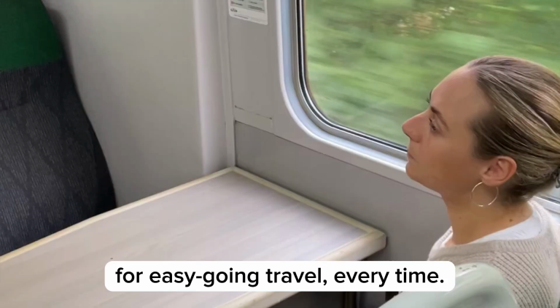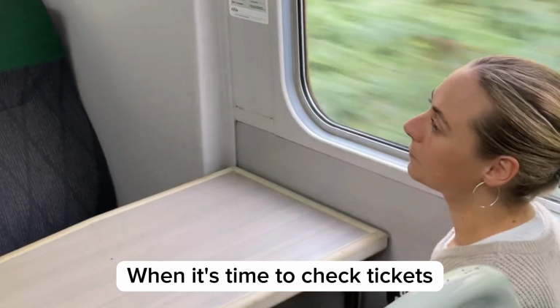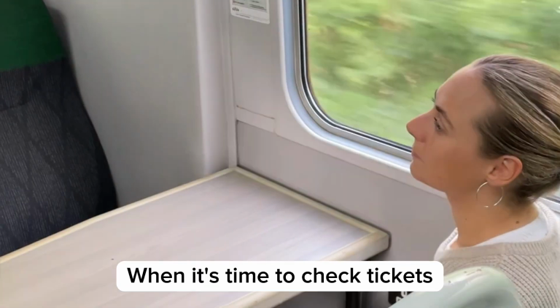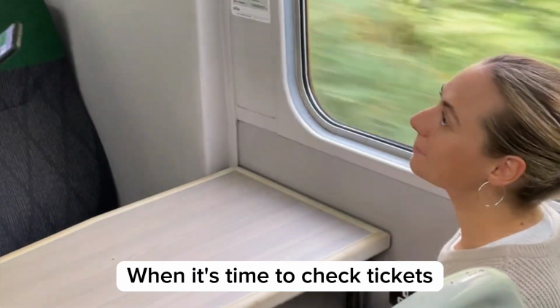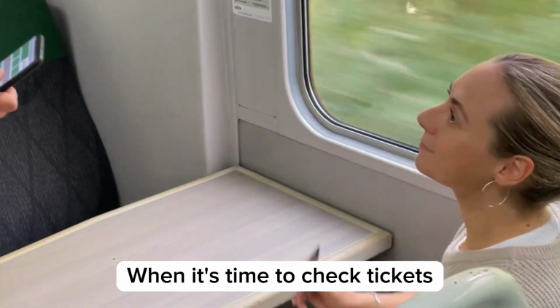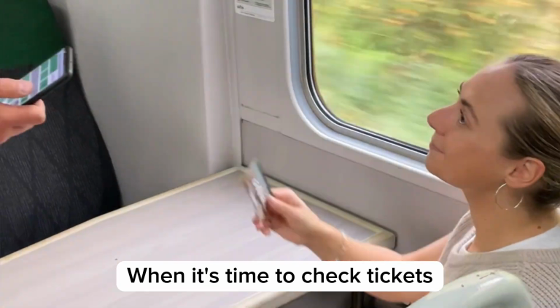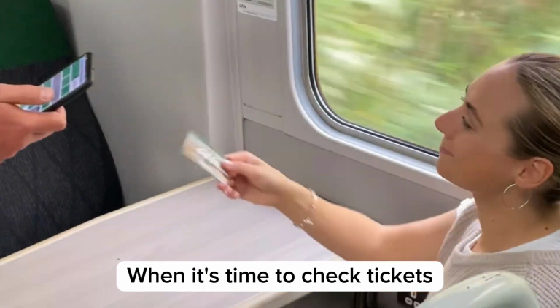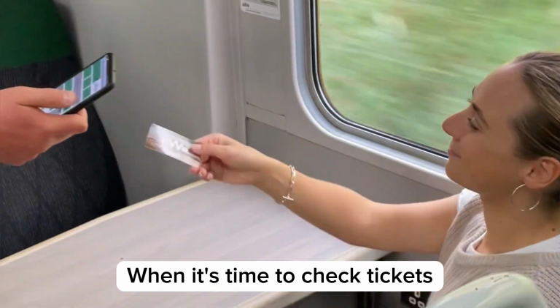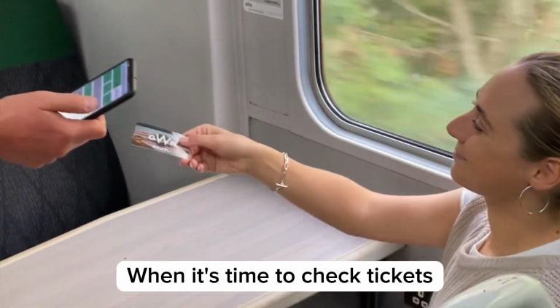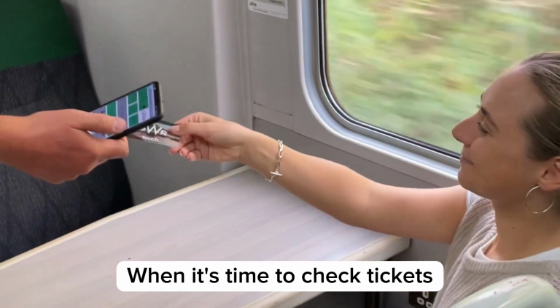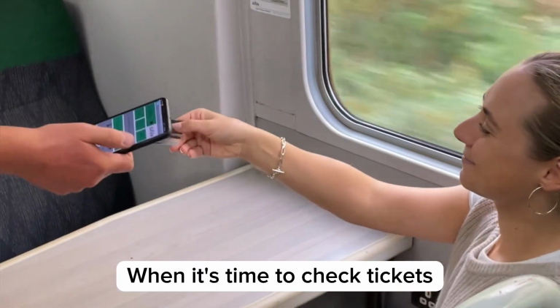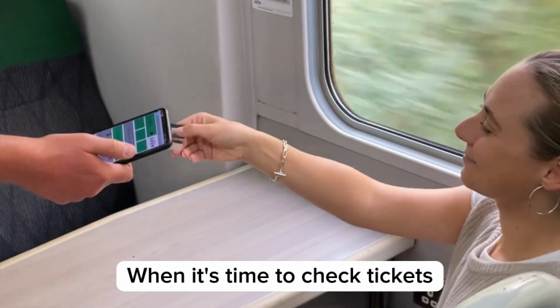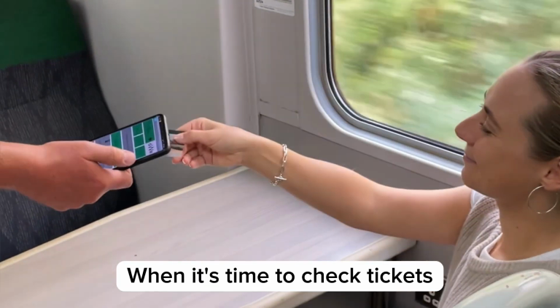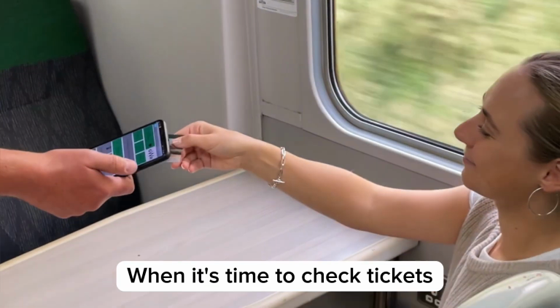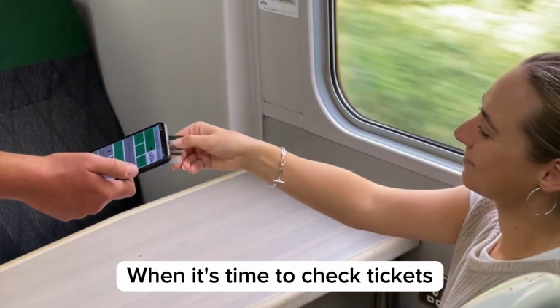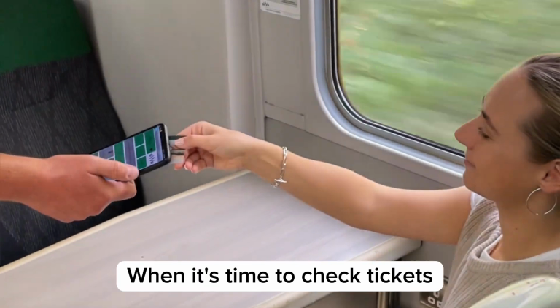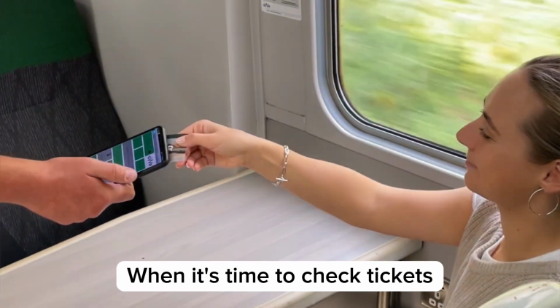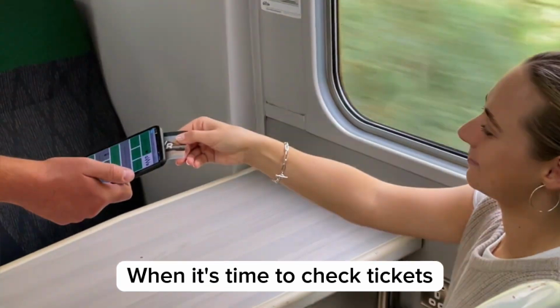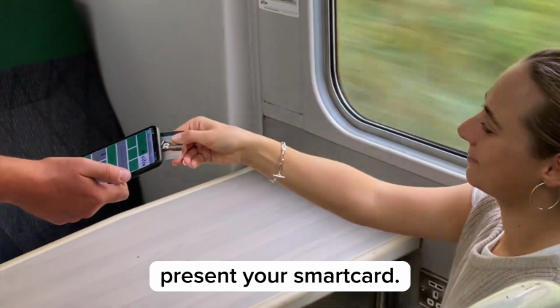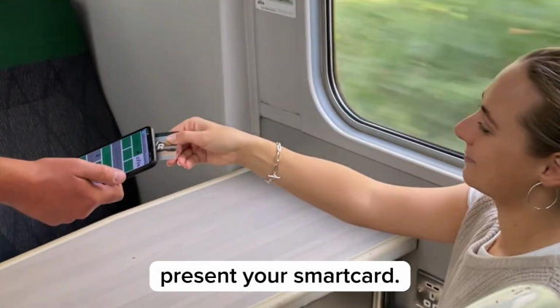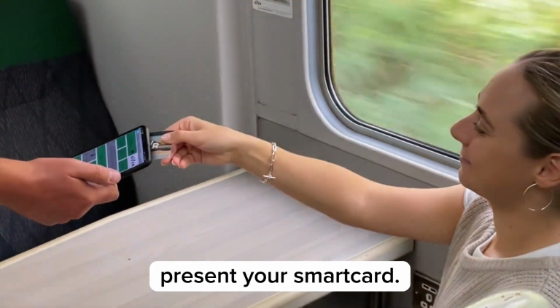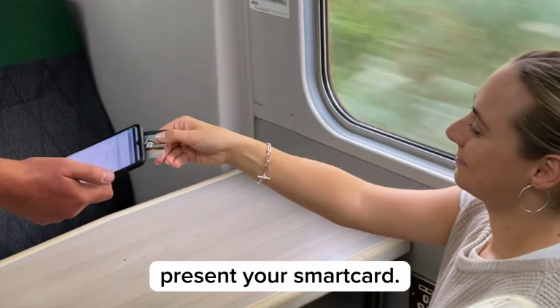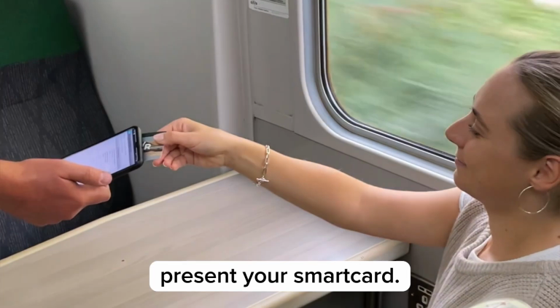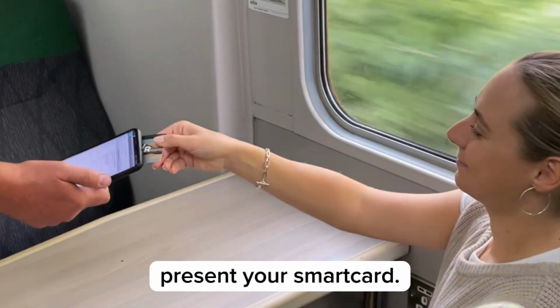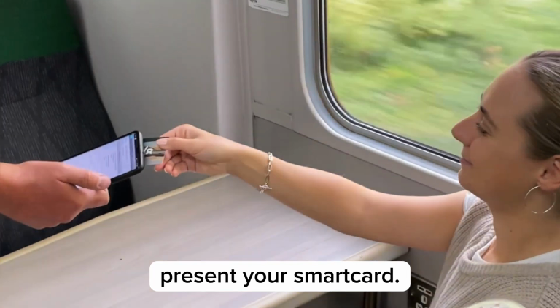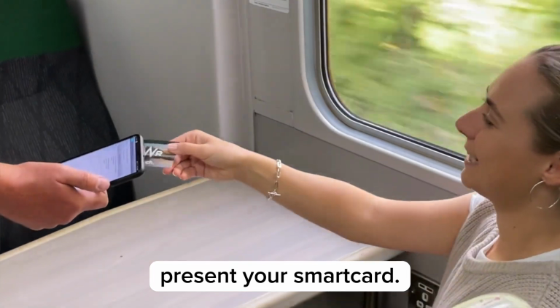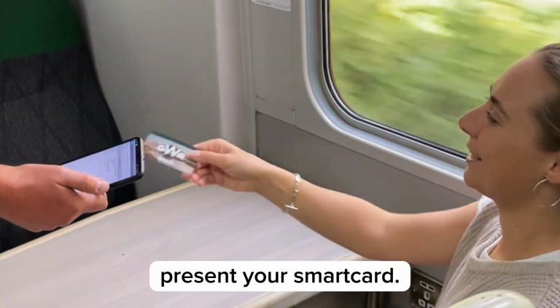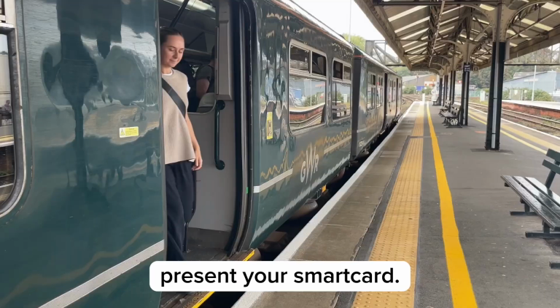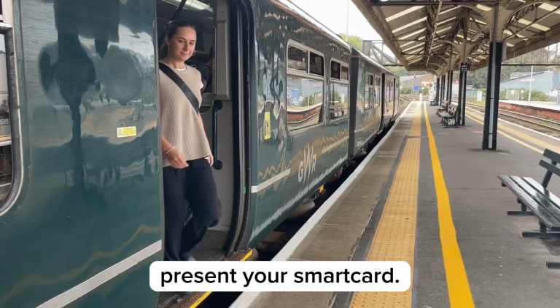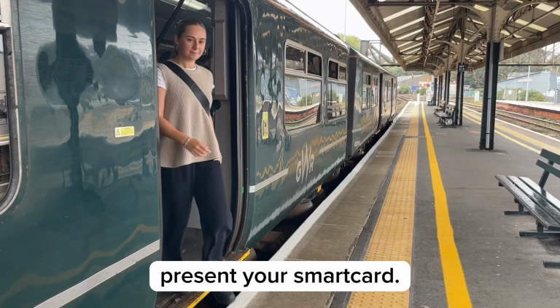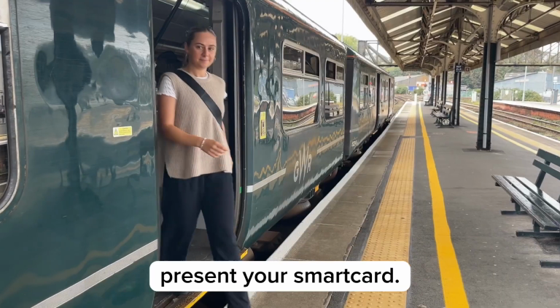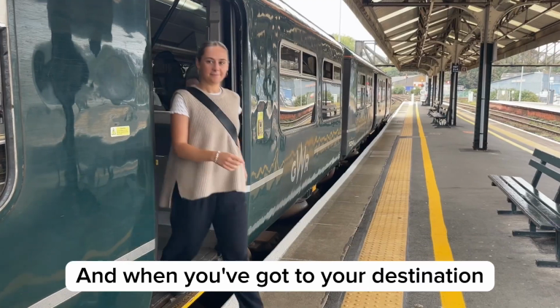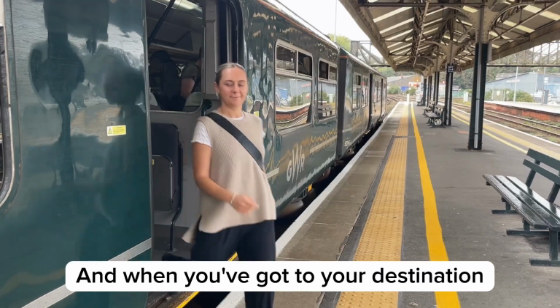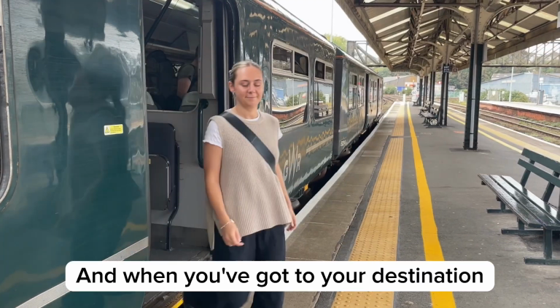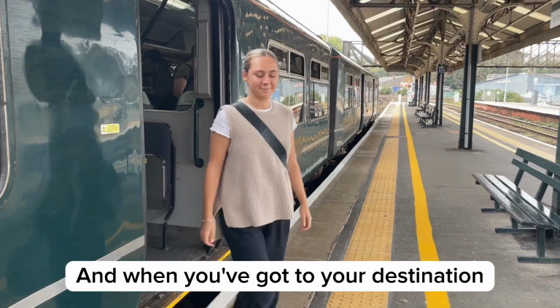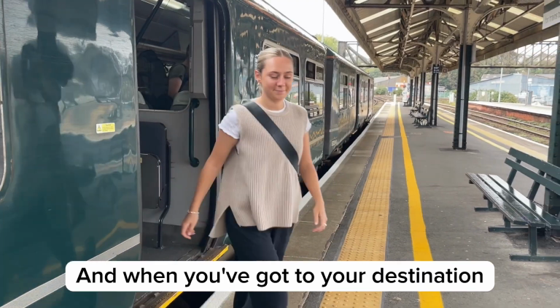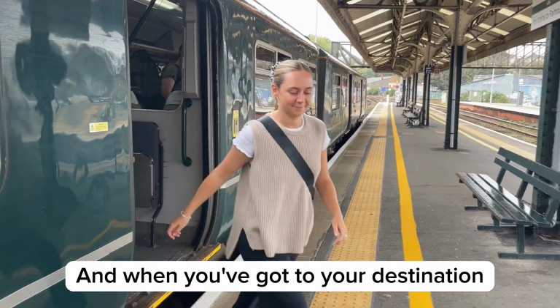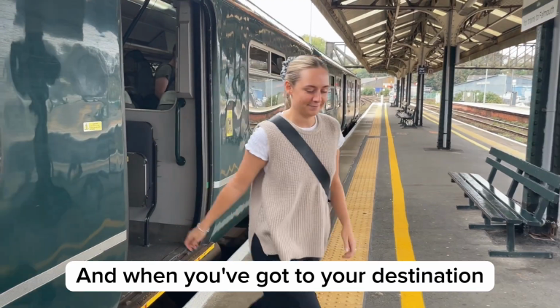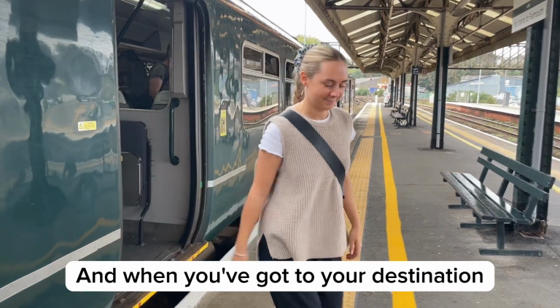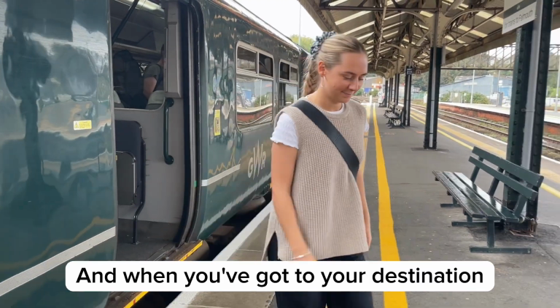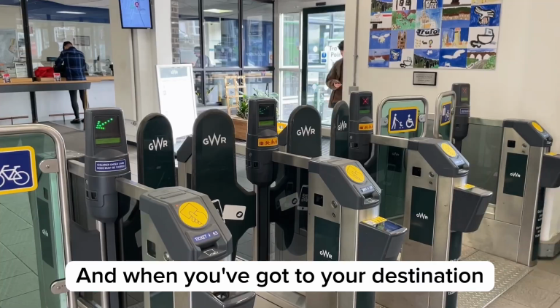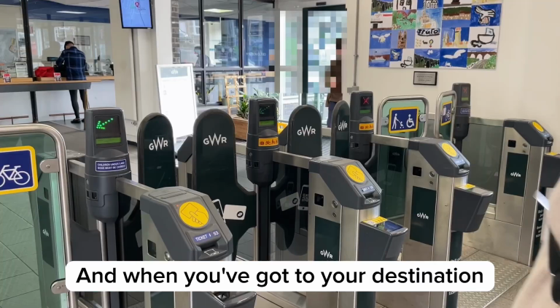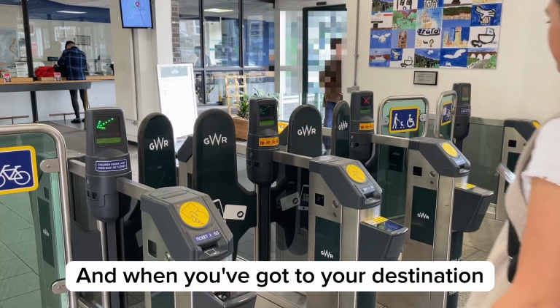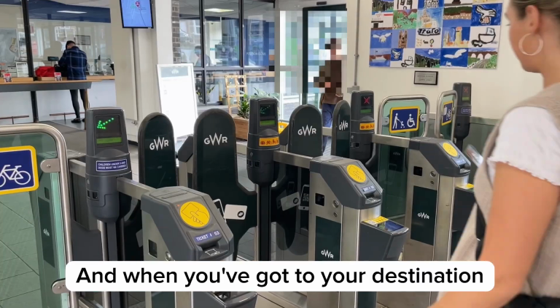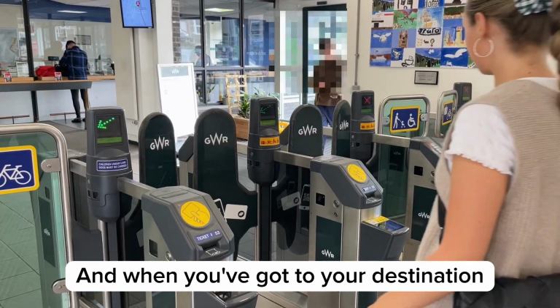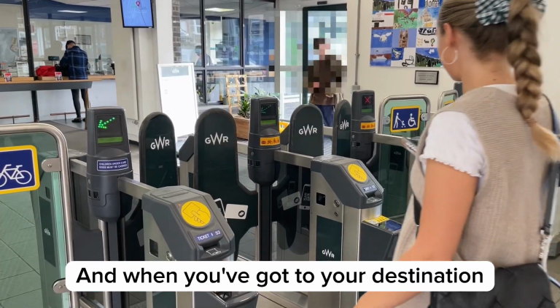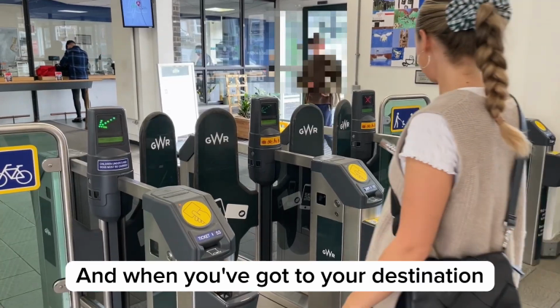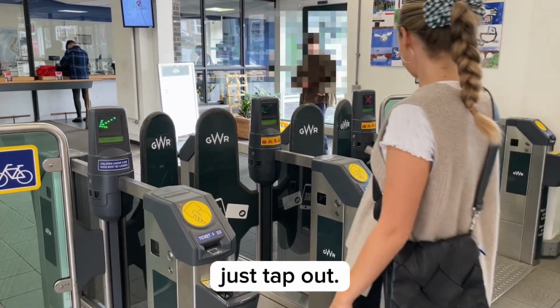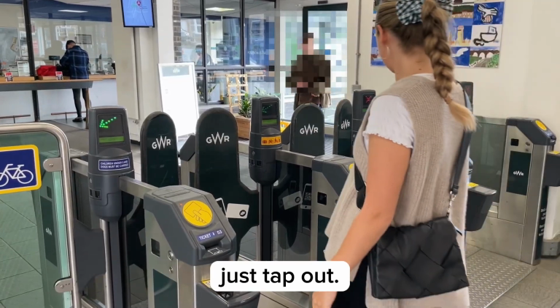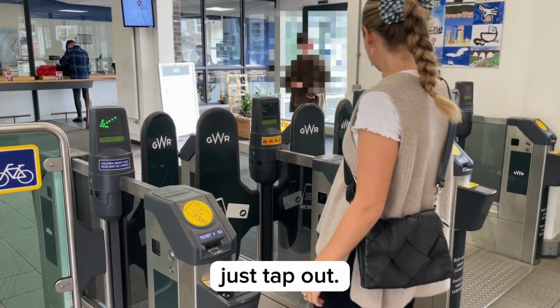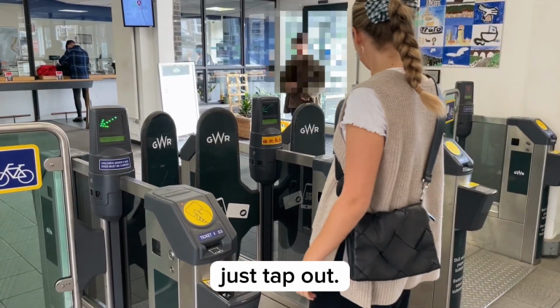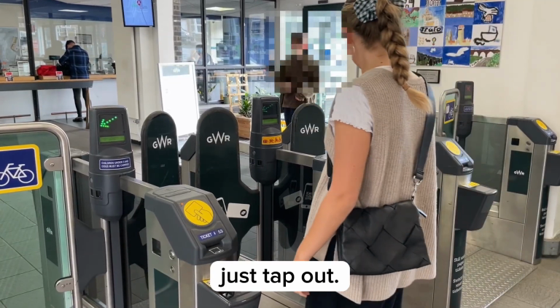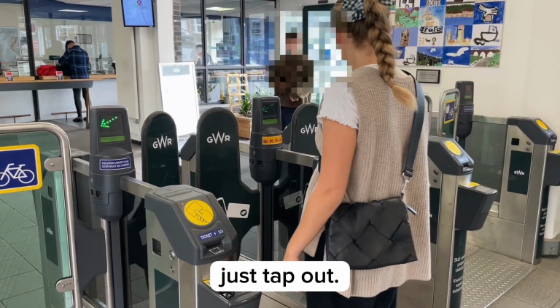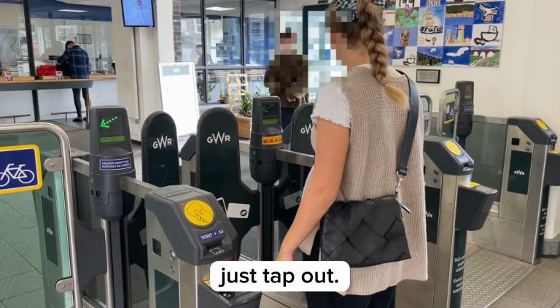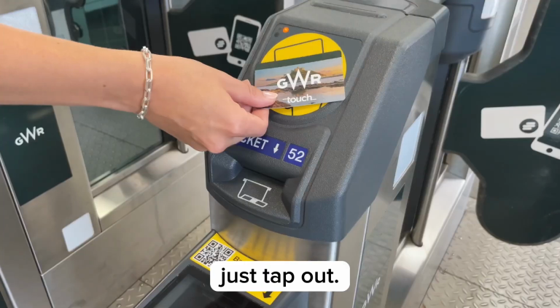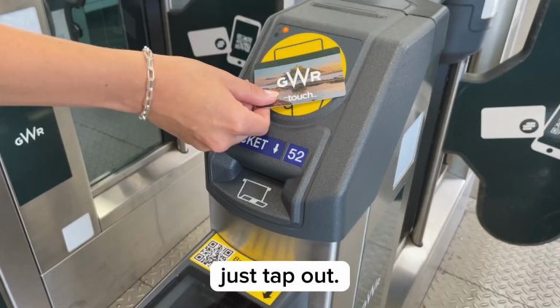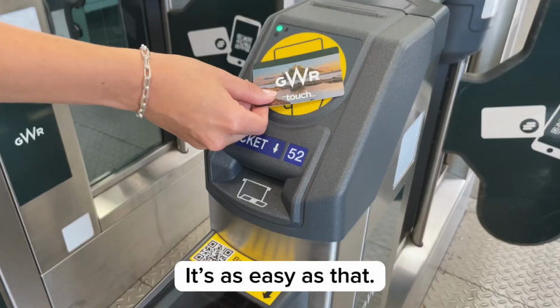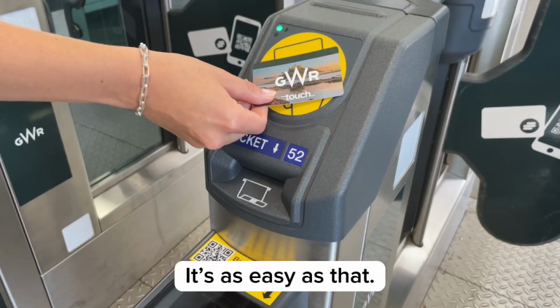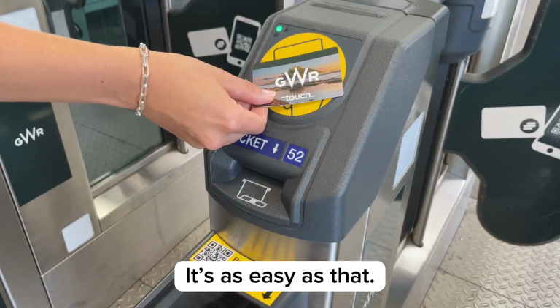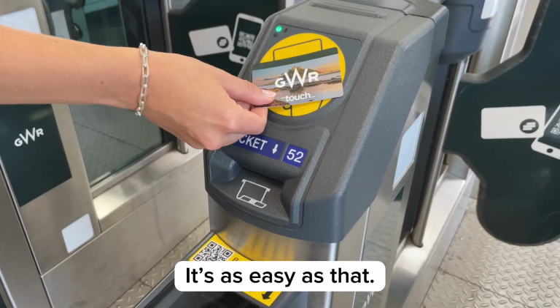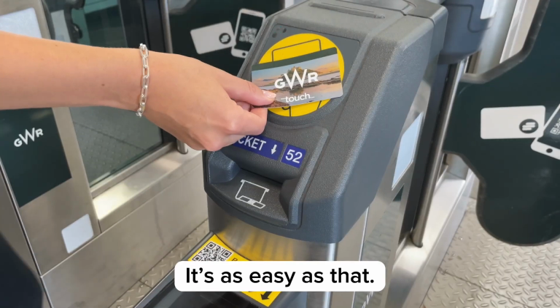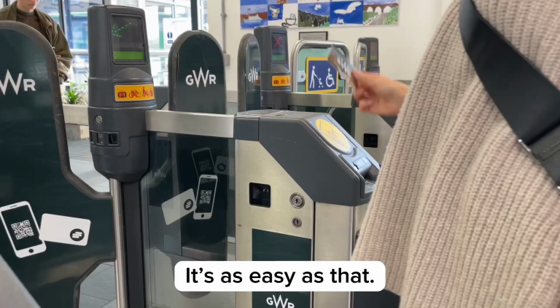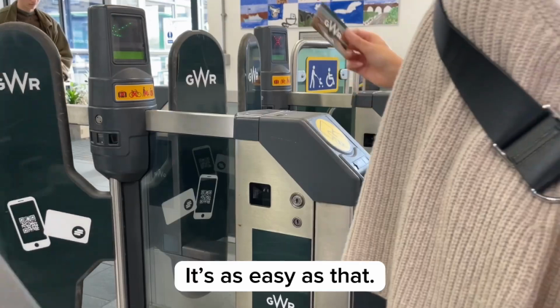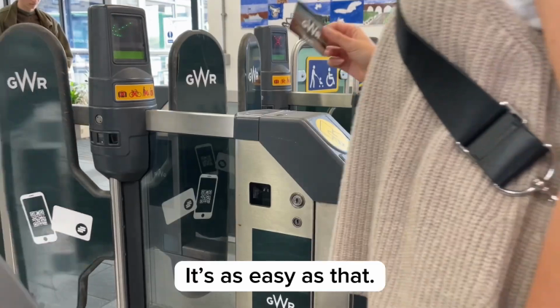When it's time to check tickets, present your smart card. And when you've got to your destination, just tap out. It's as easy as that.